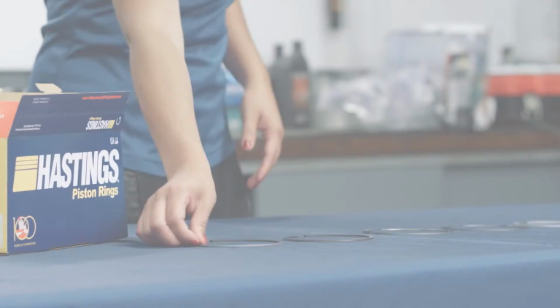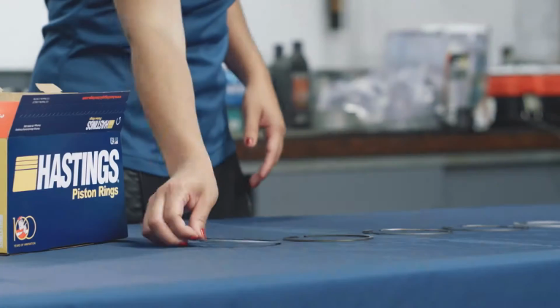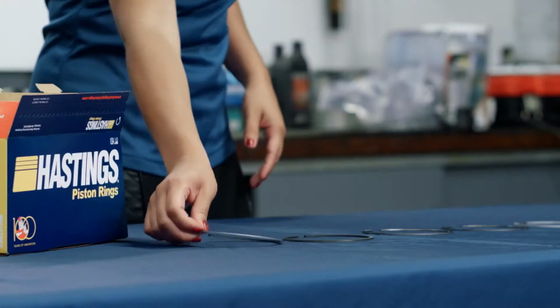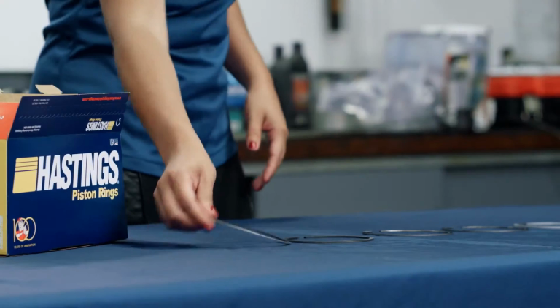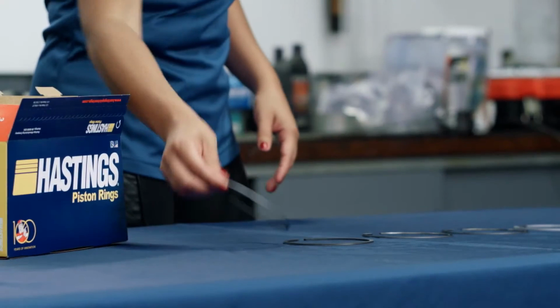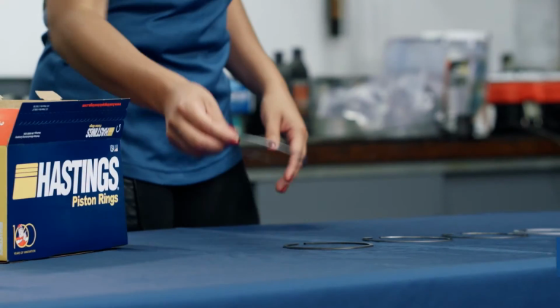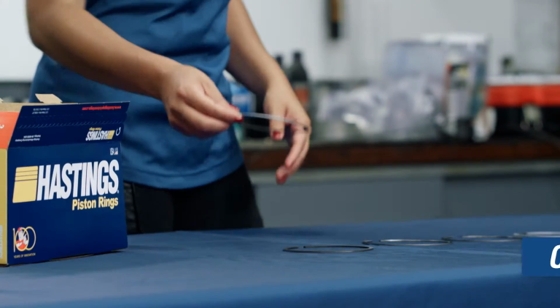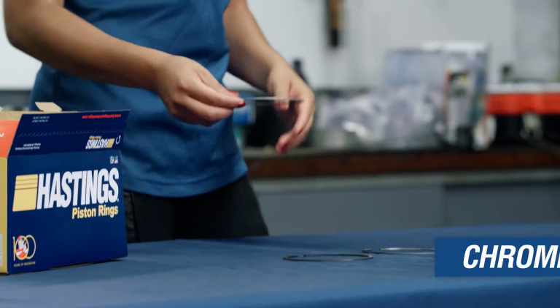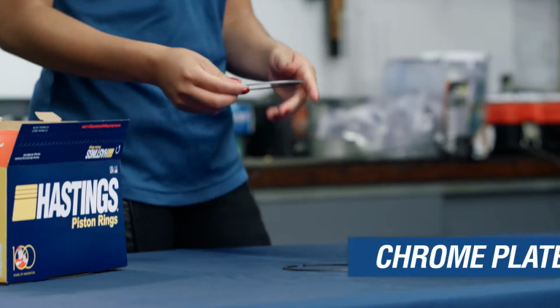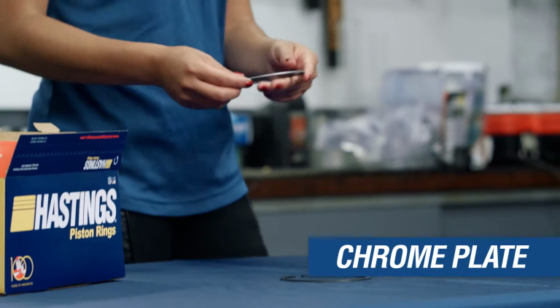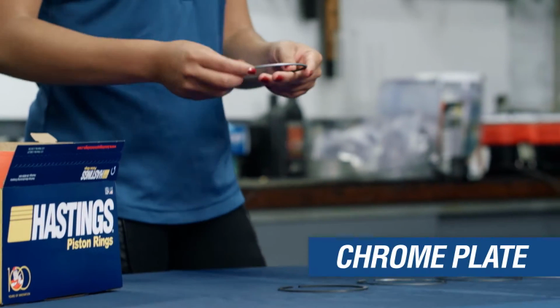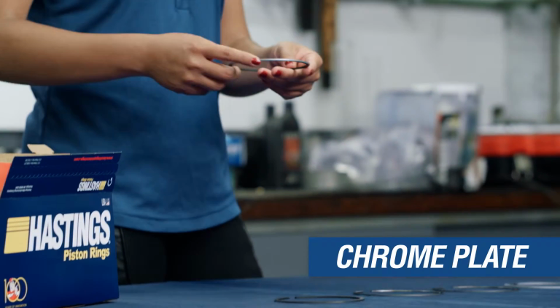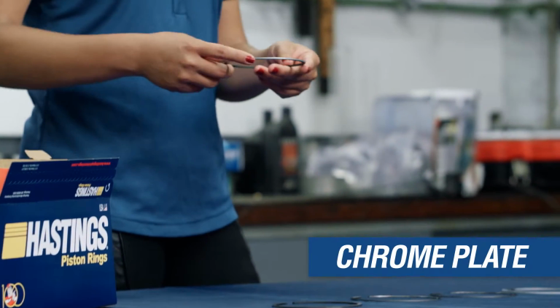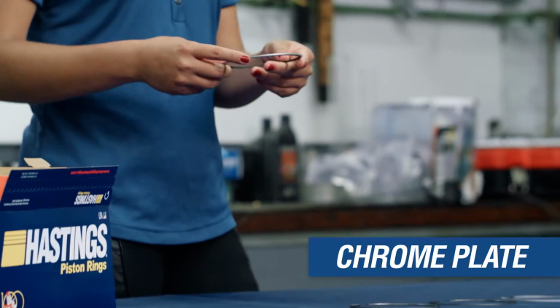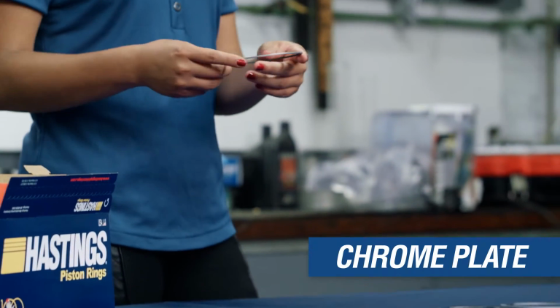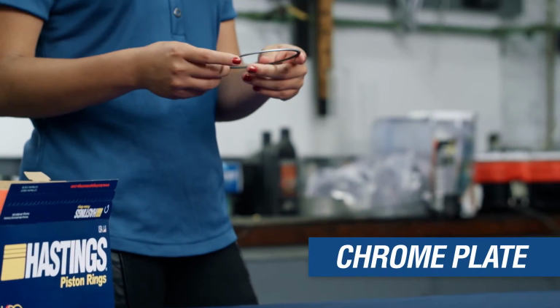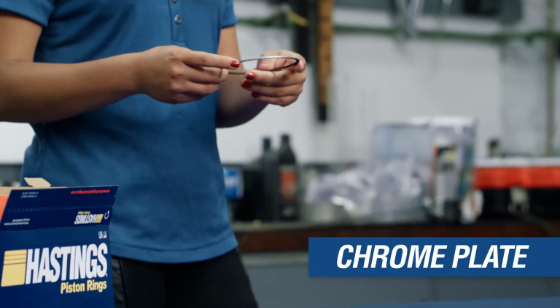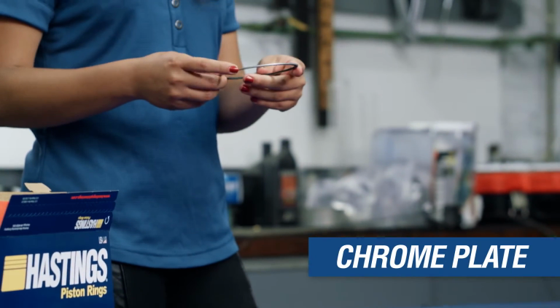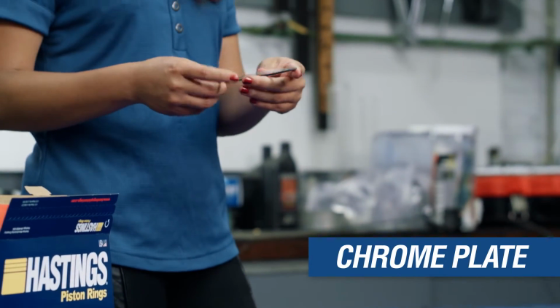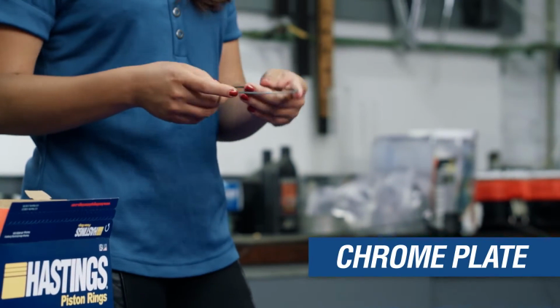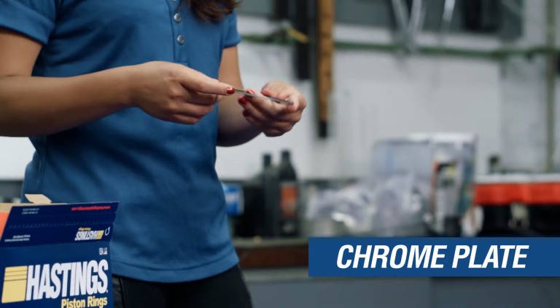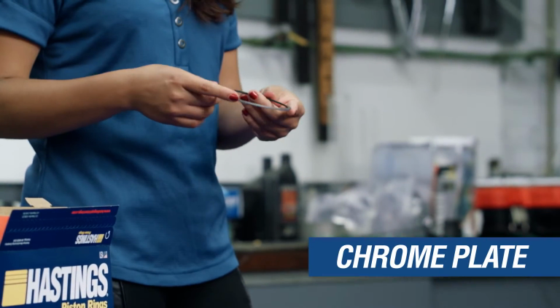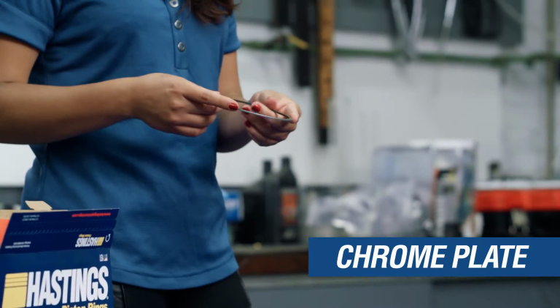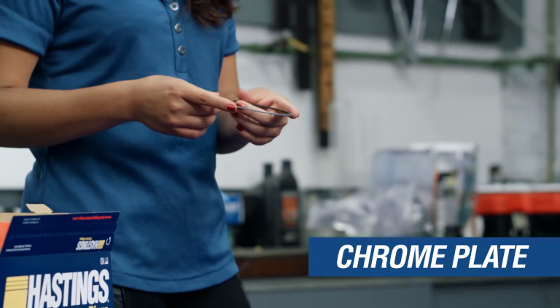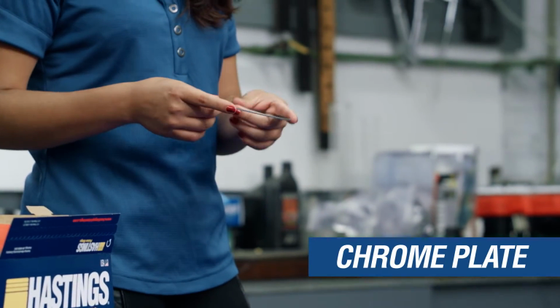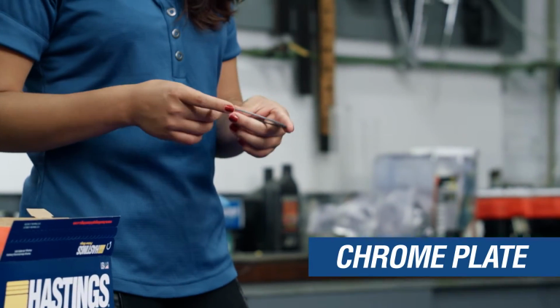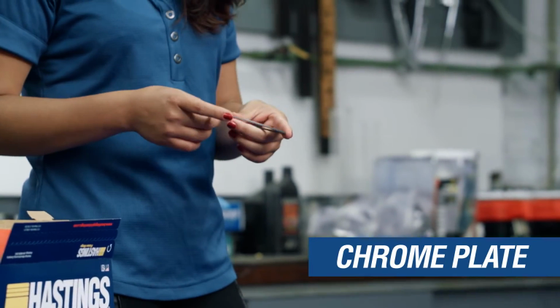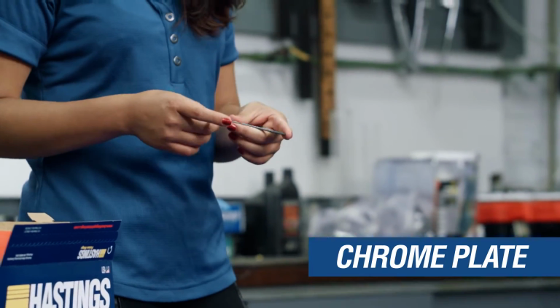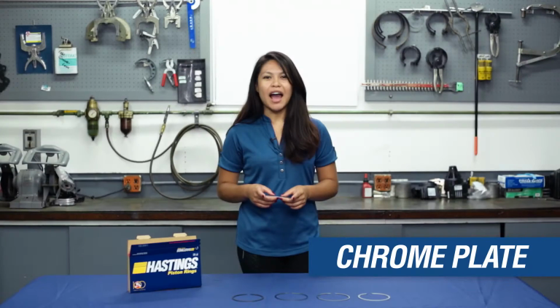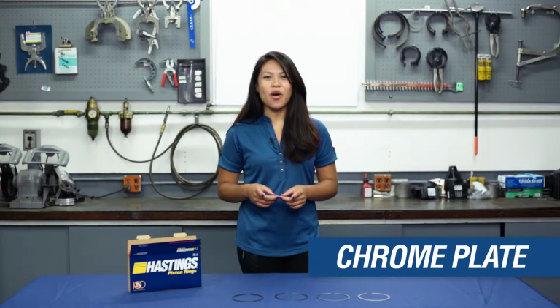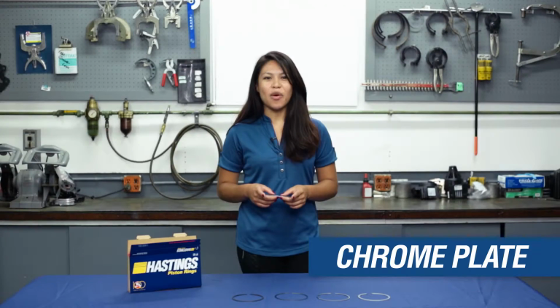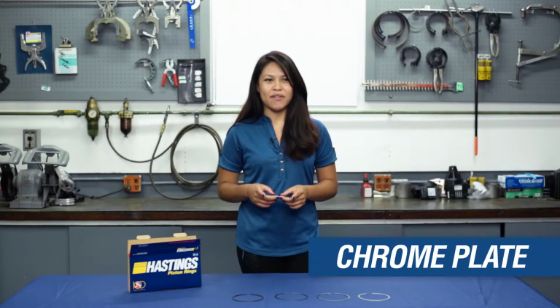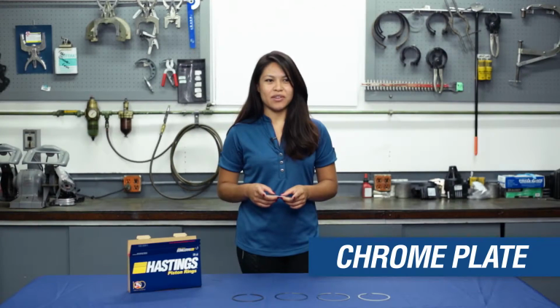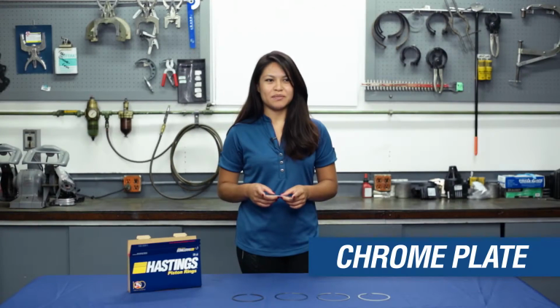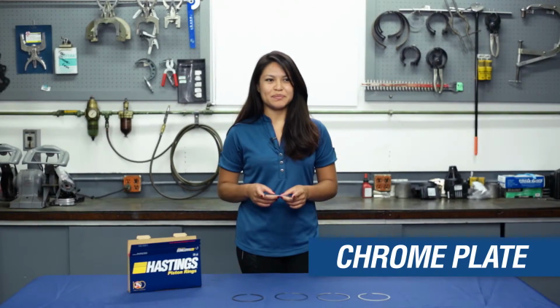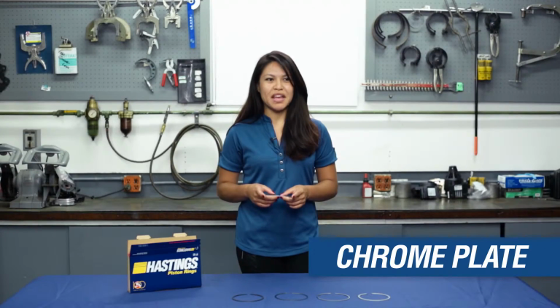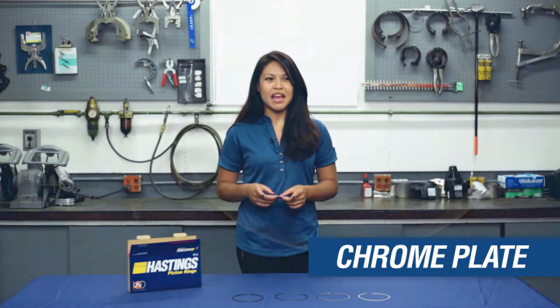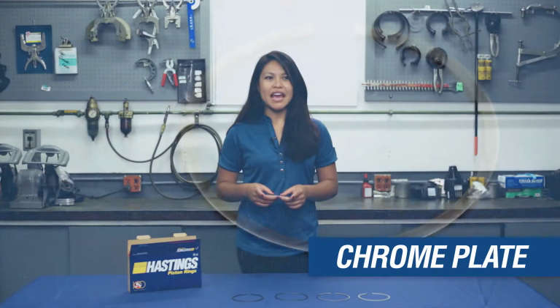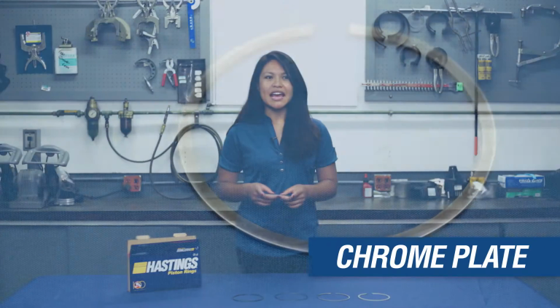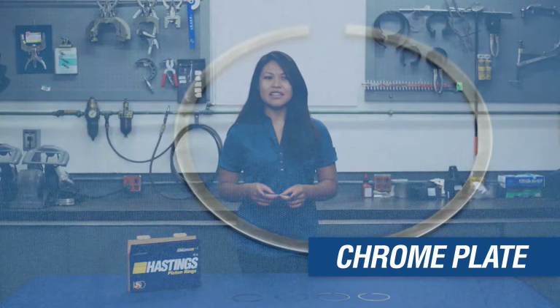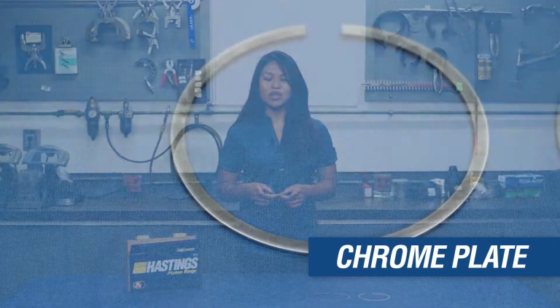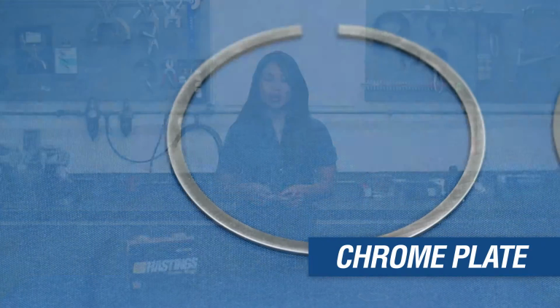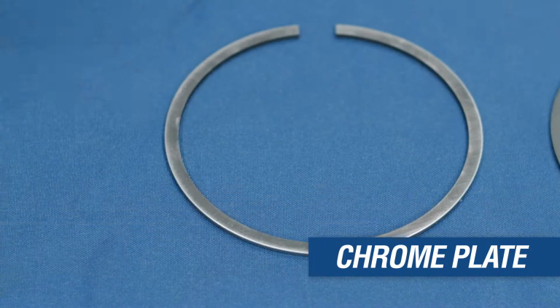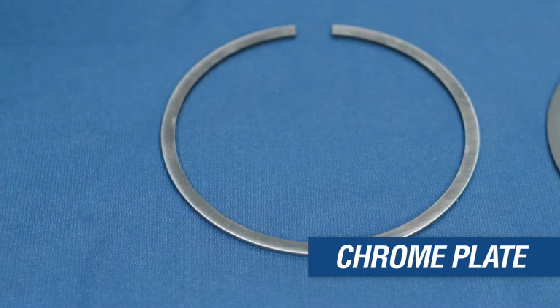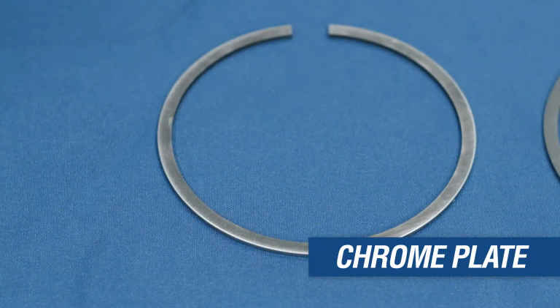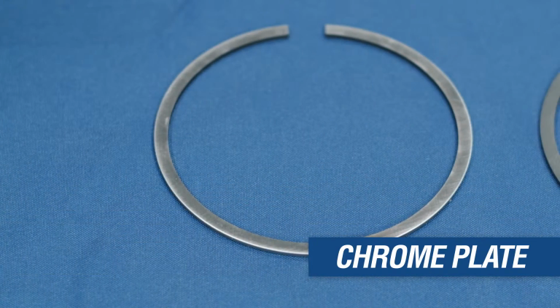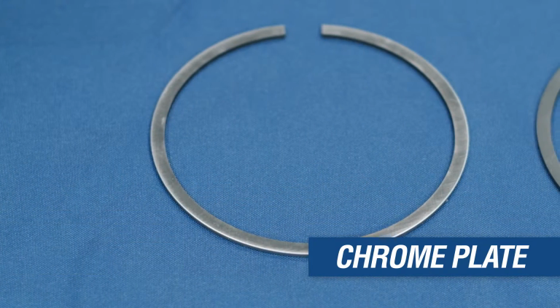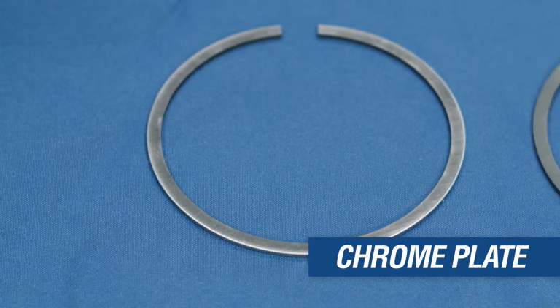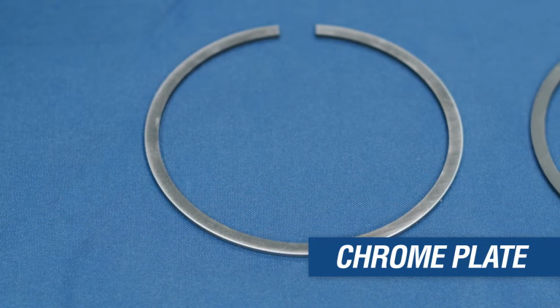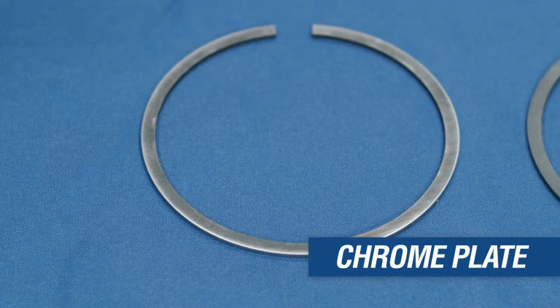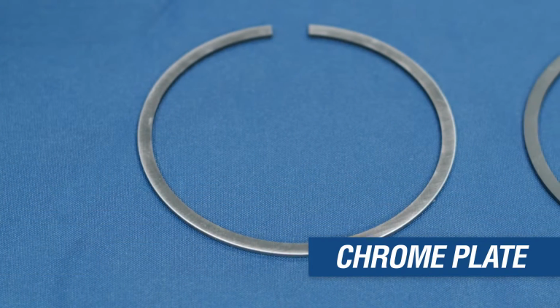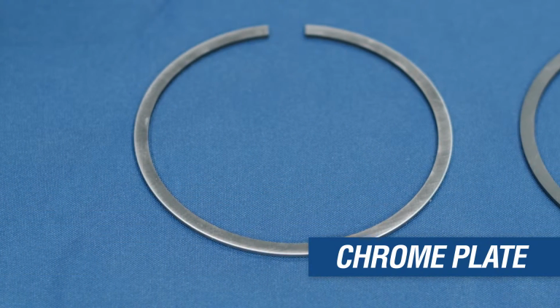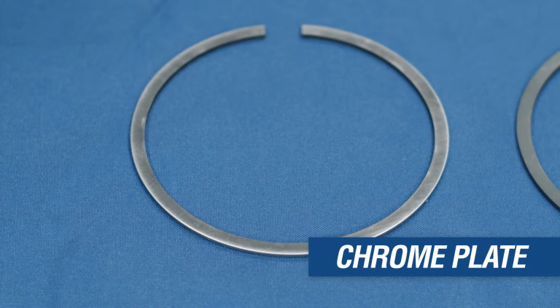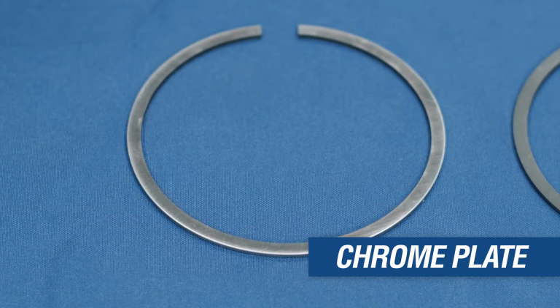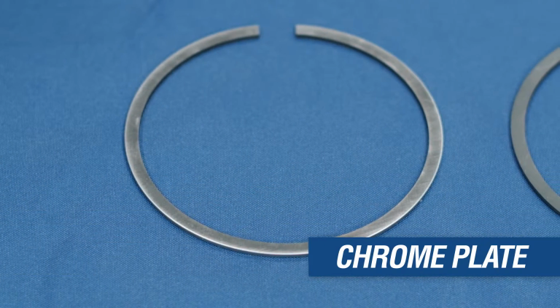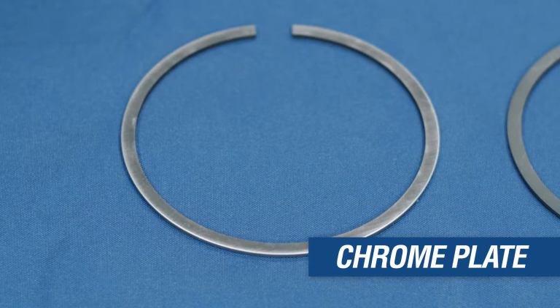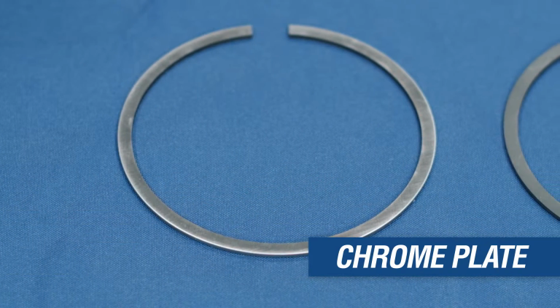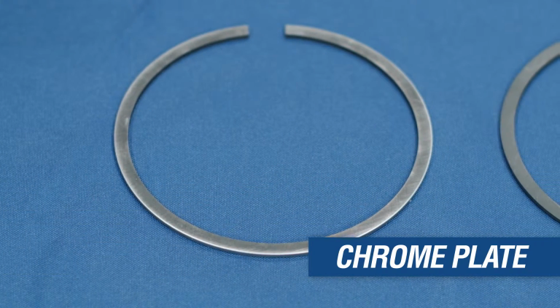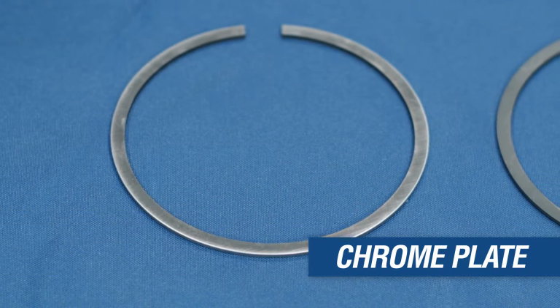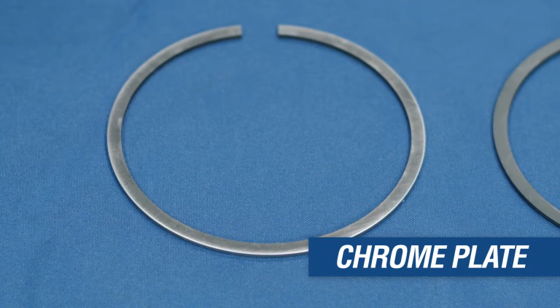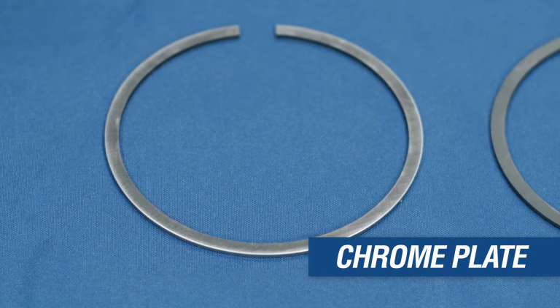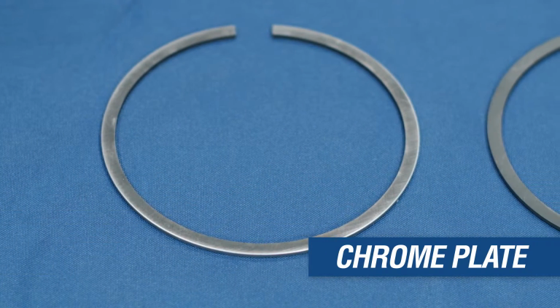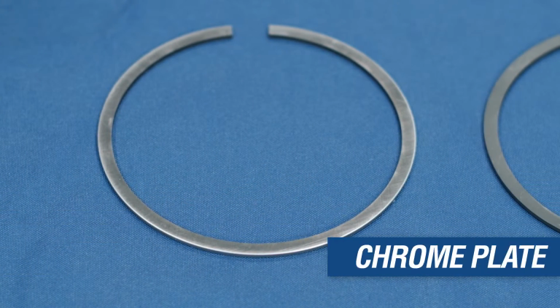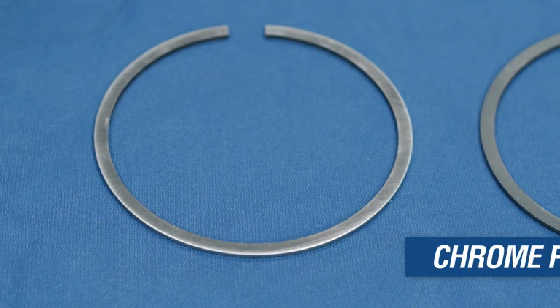Chrome plate coatings are hard and wear very well. However, chrome plate has lower scuff resistance than other coatings.